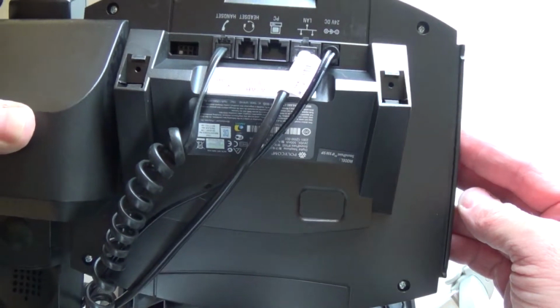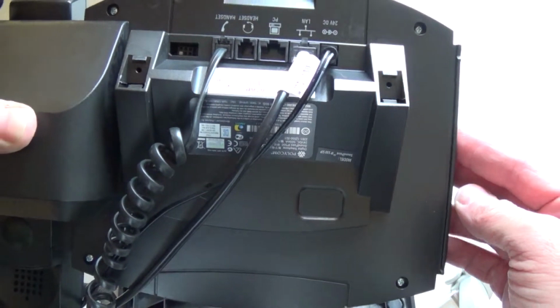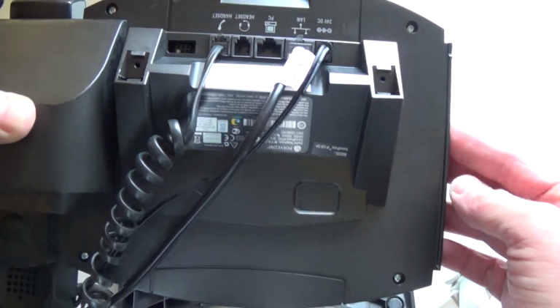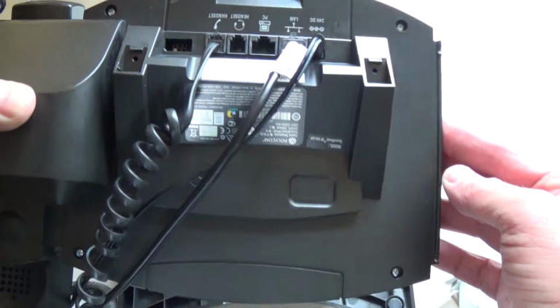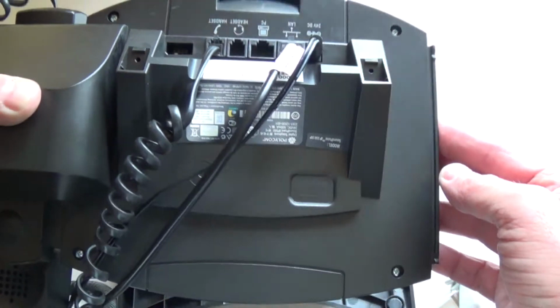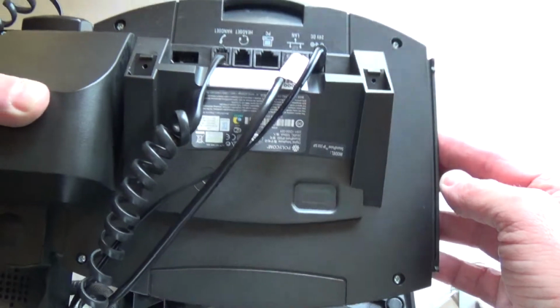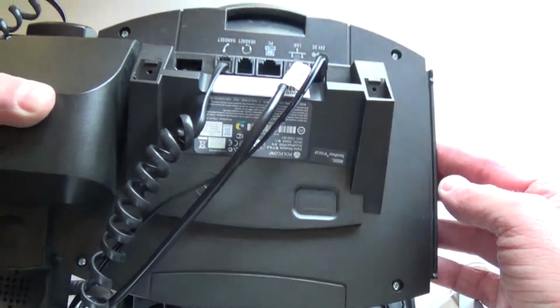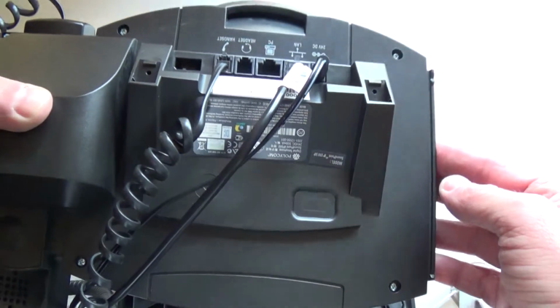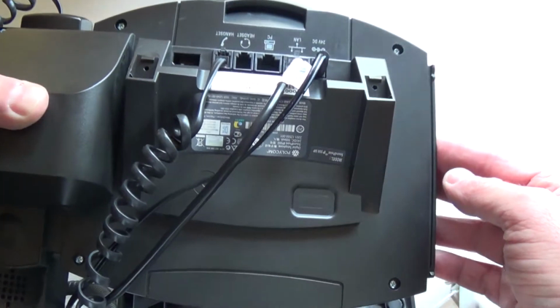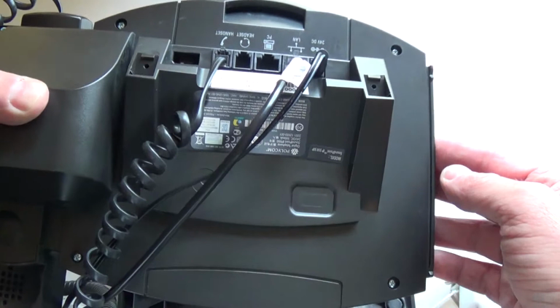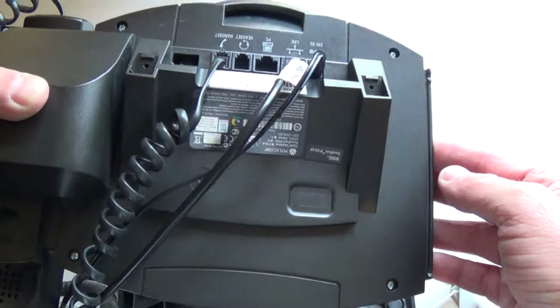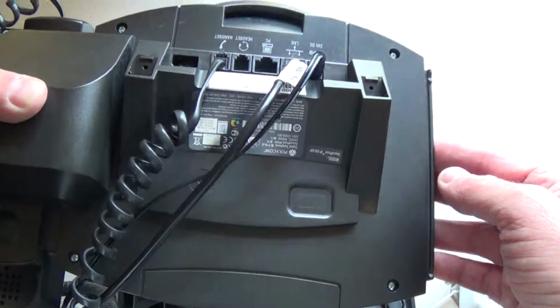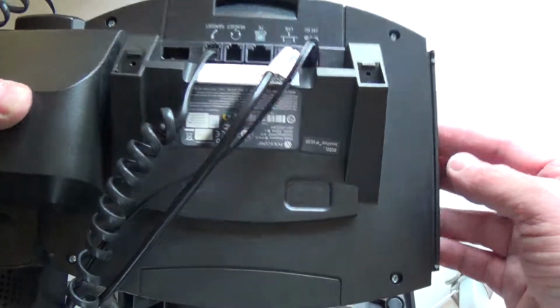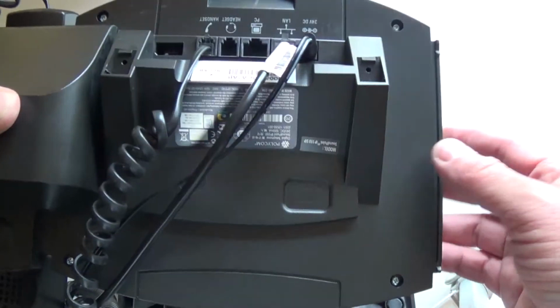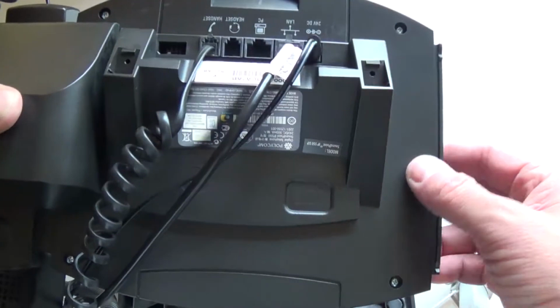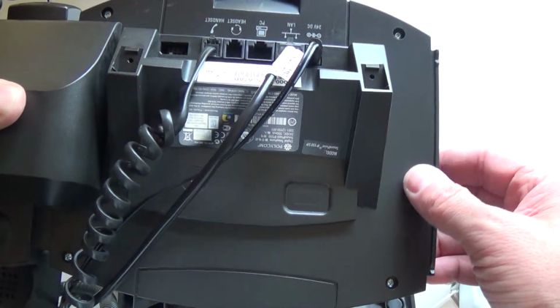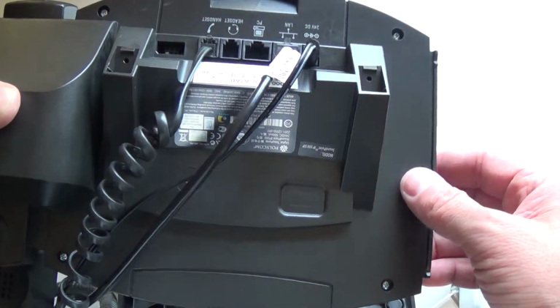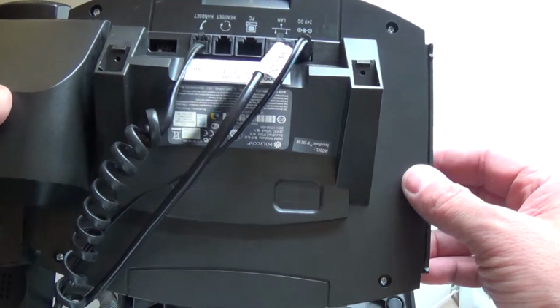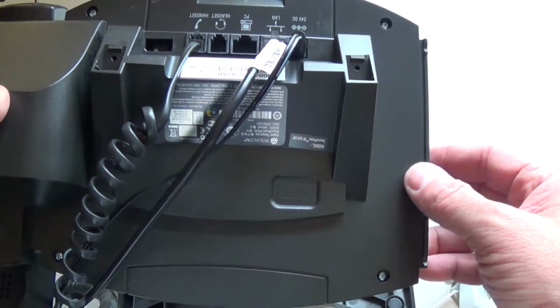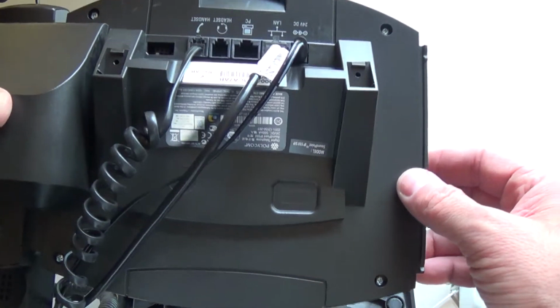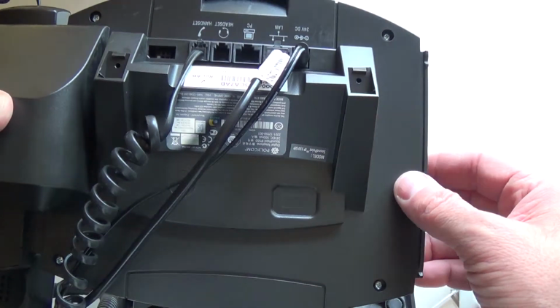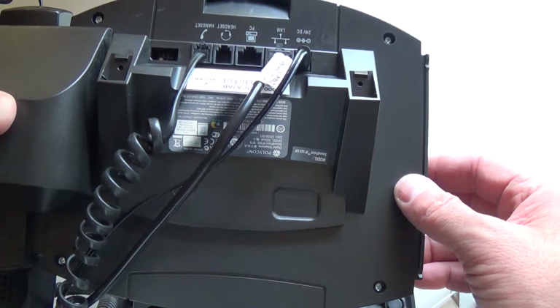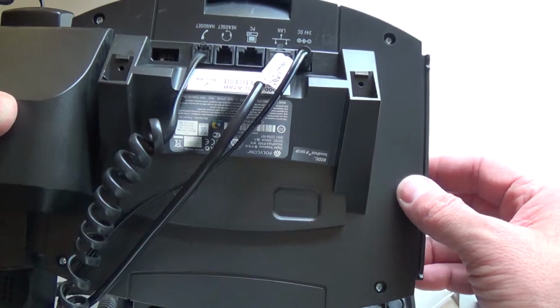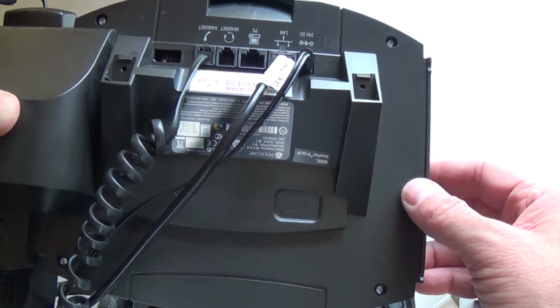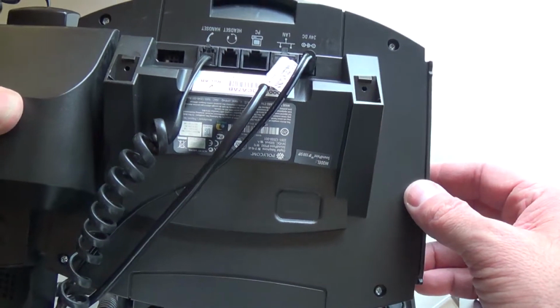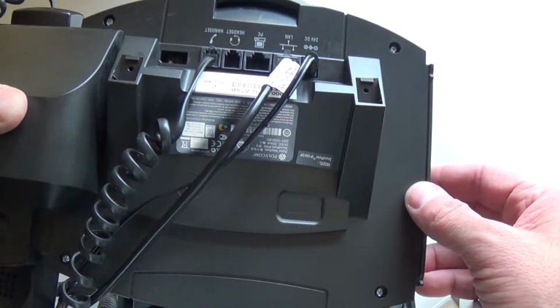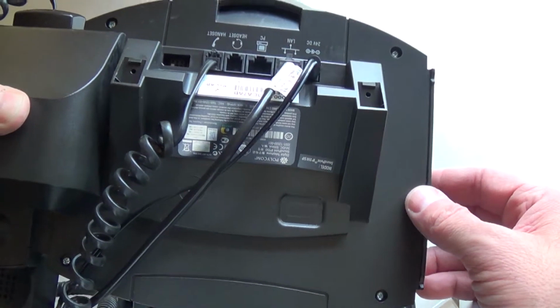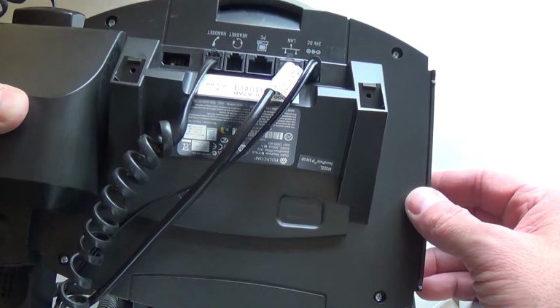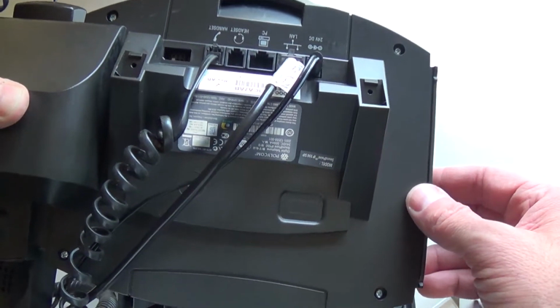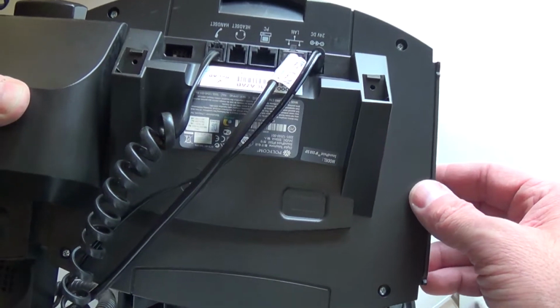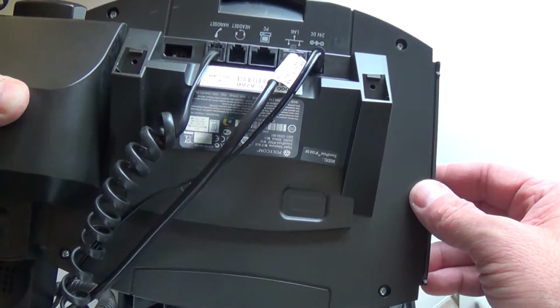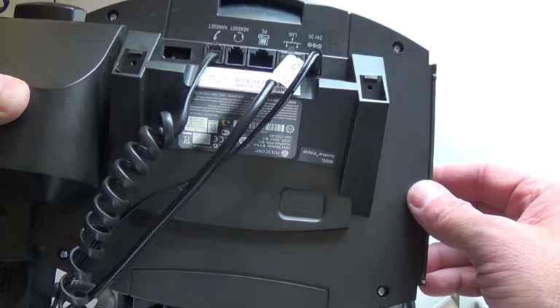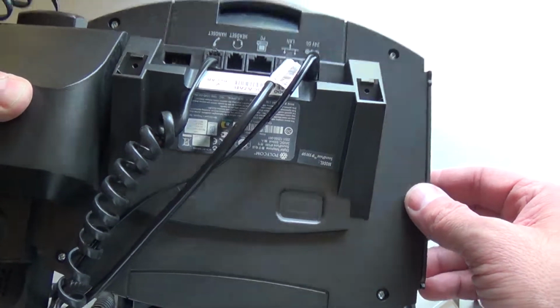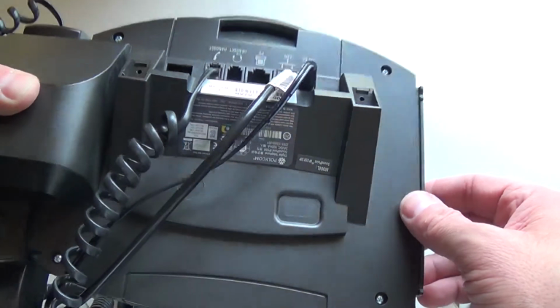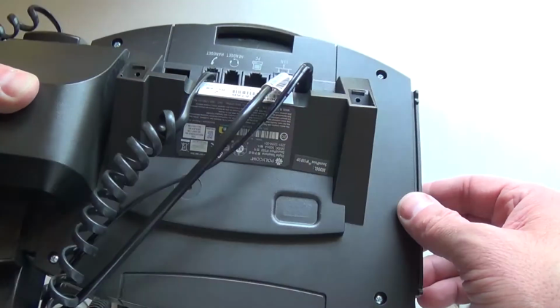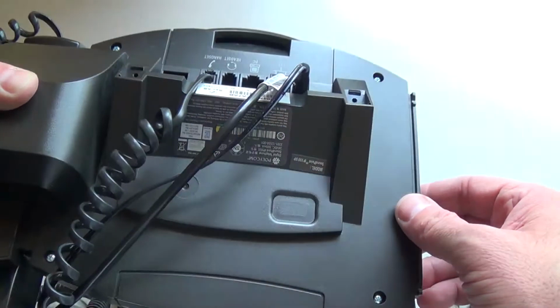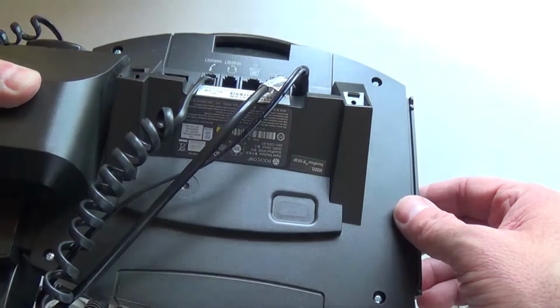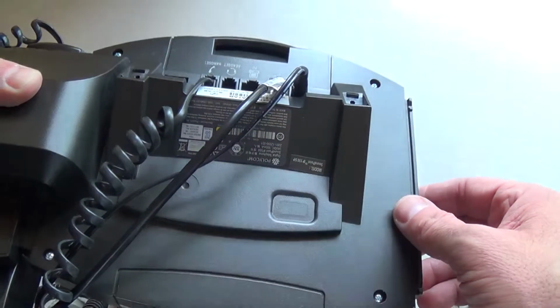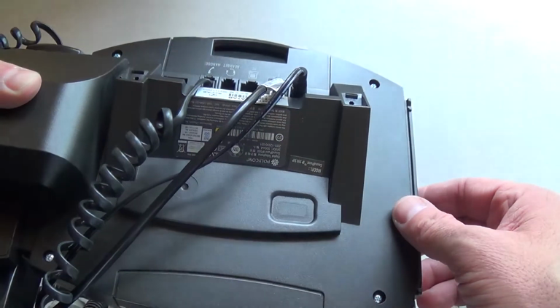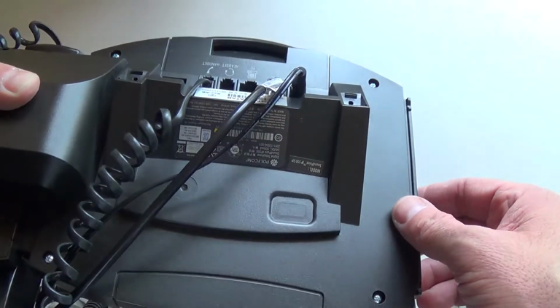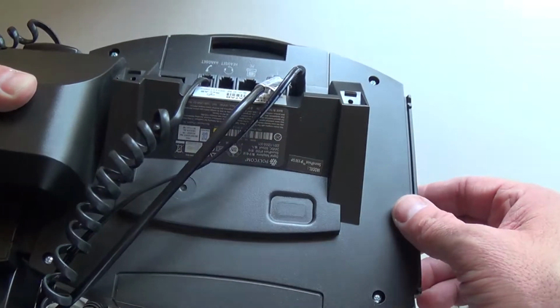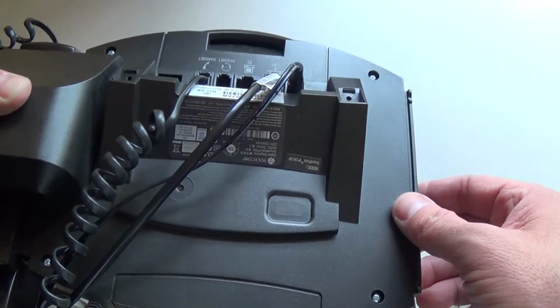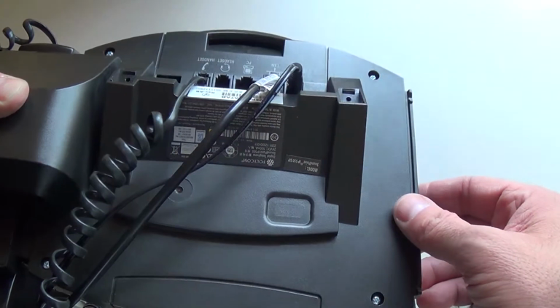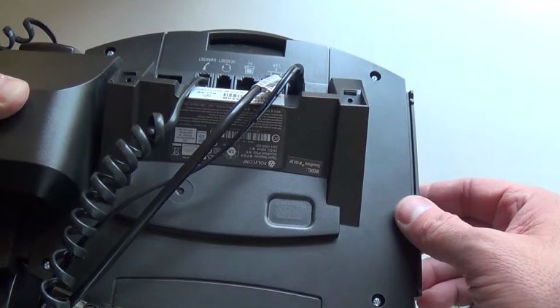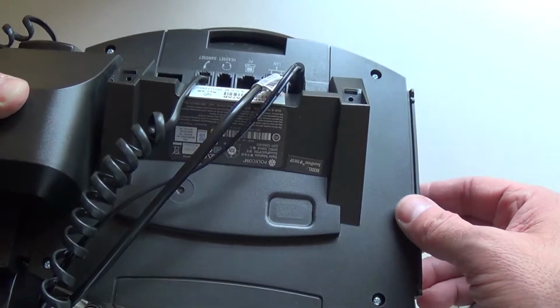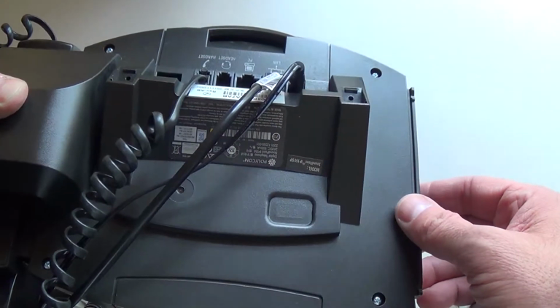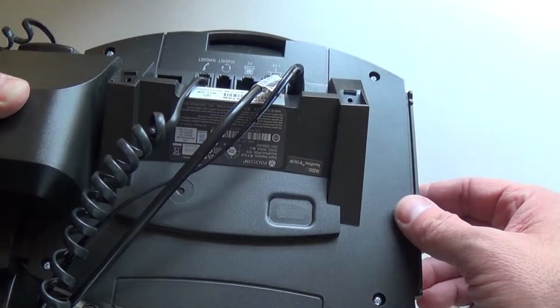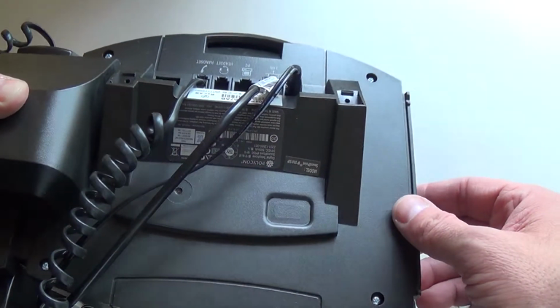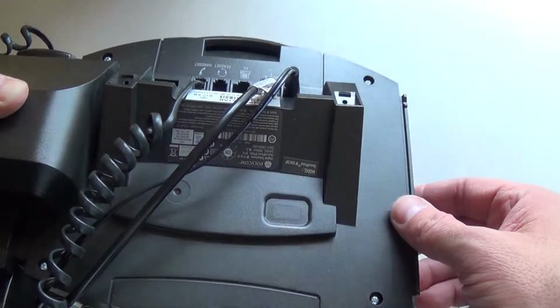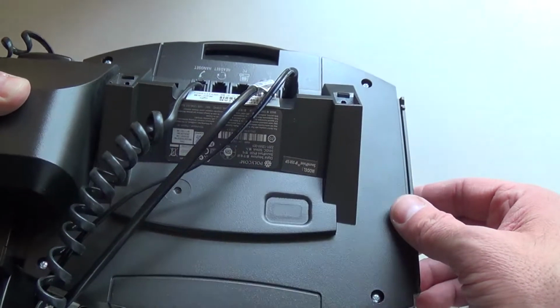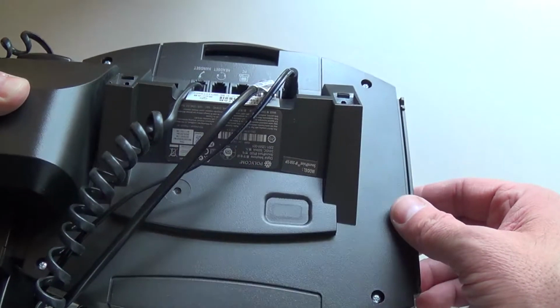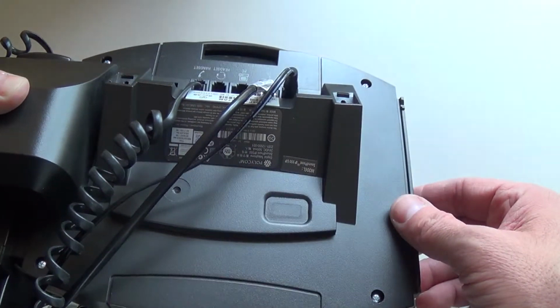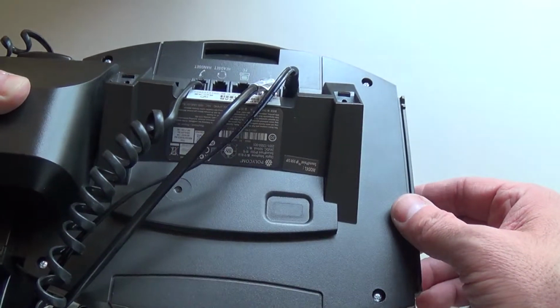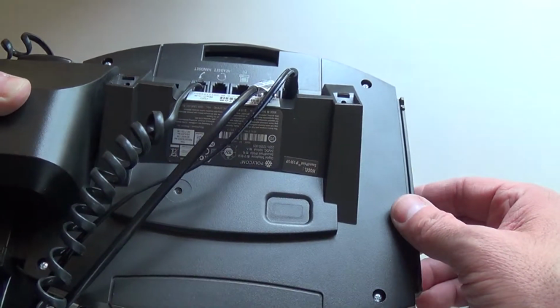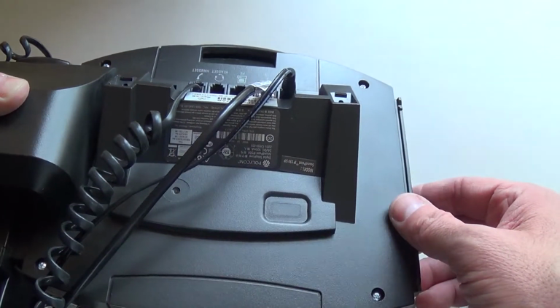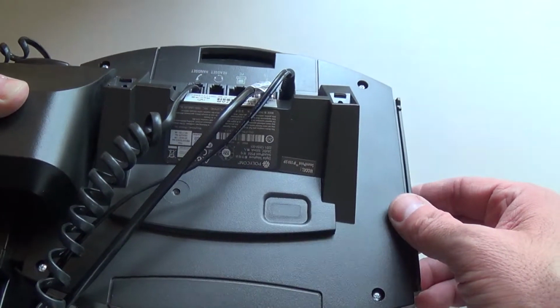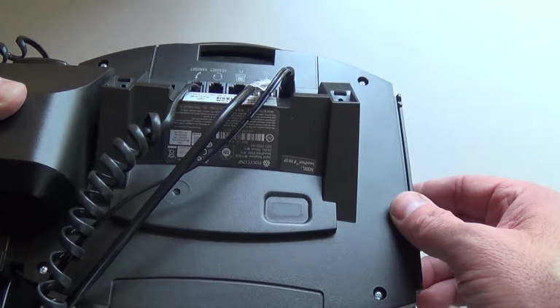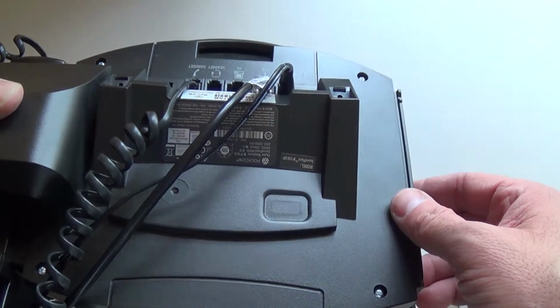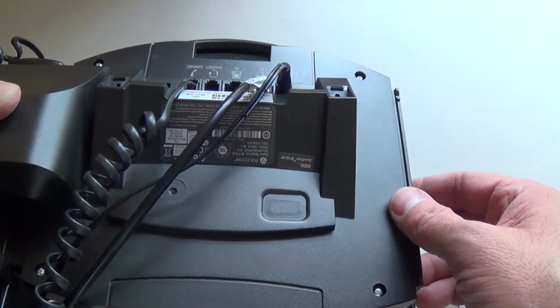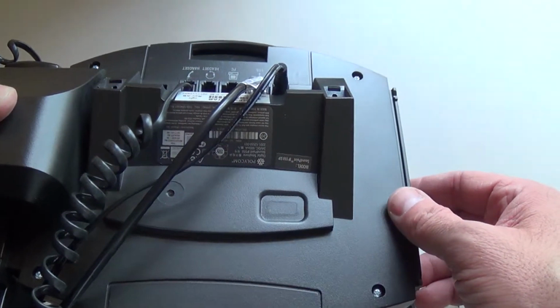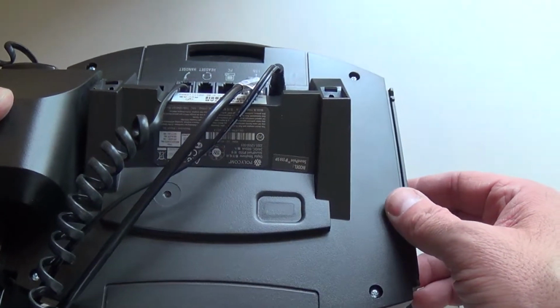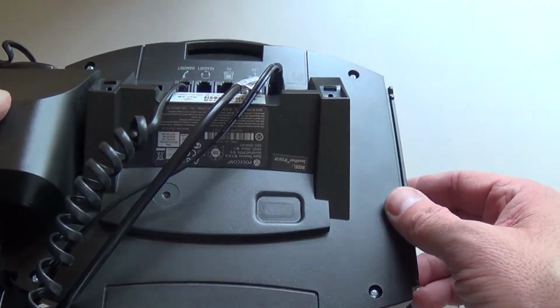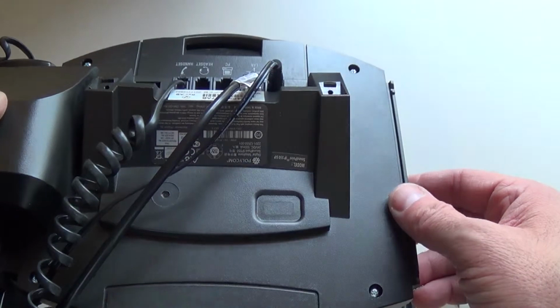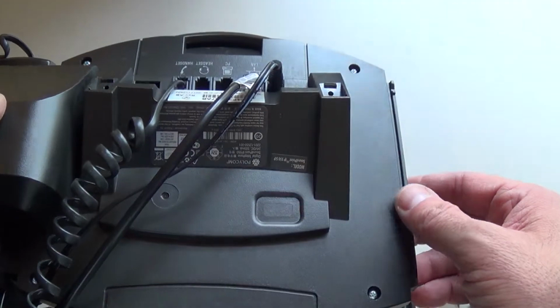You may place the base station back onto the phone and your phone should return to normal.